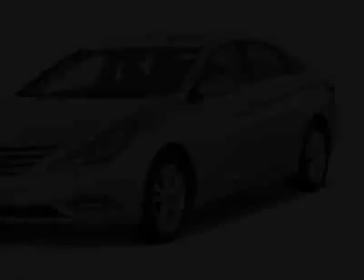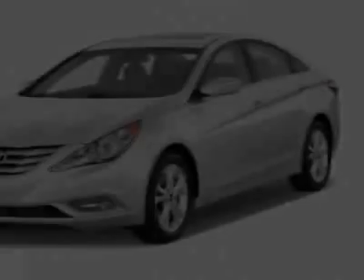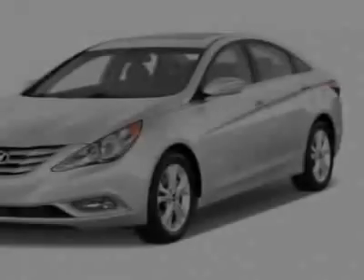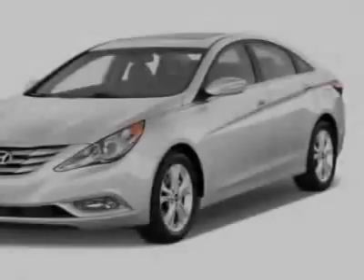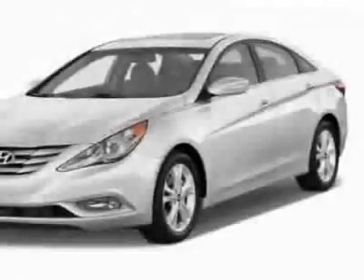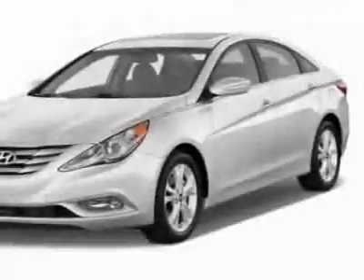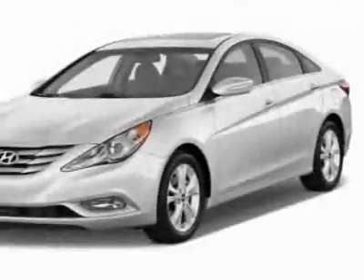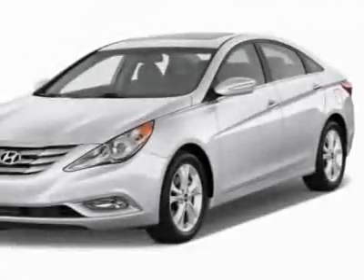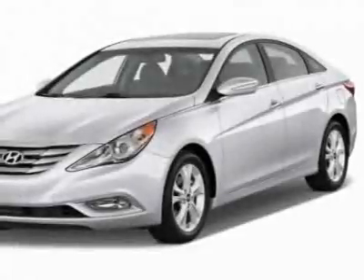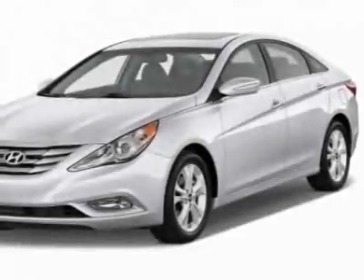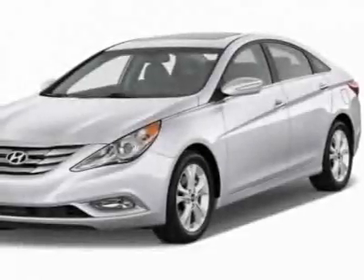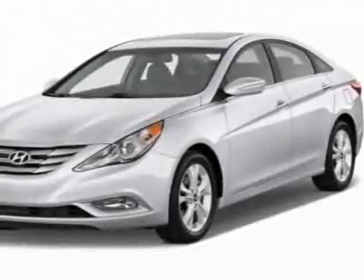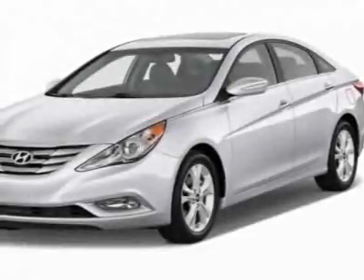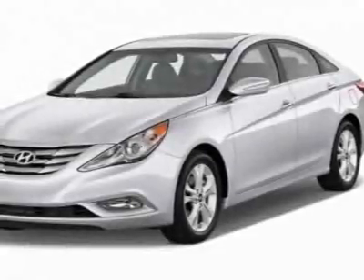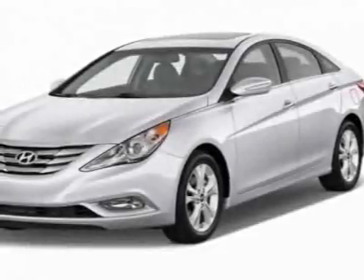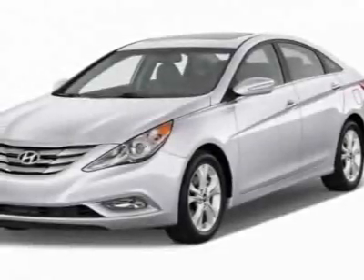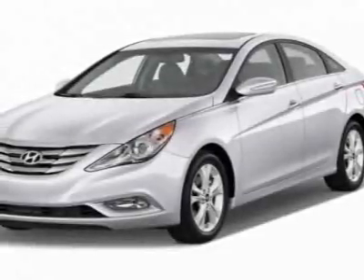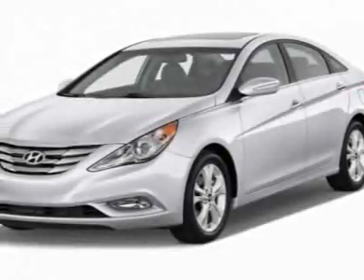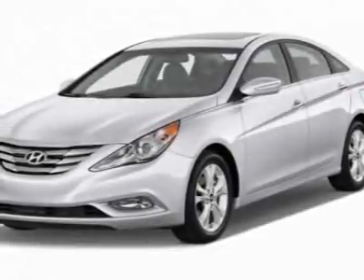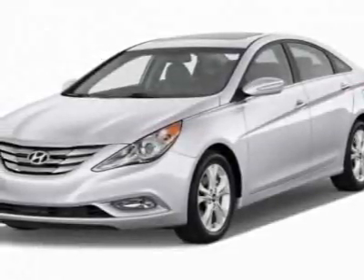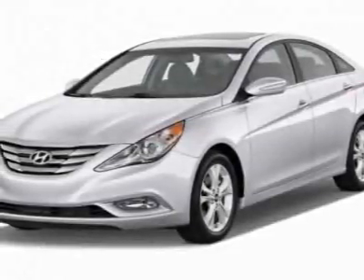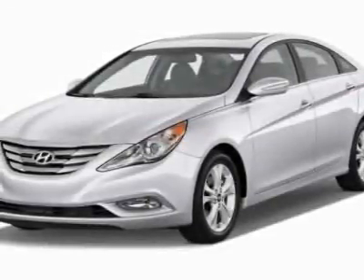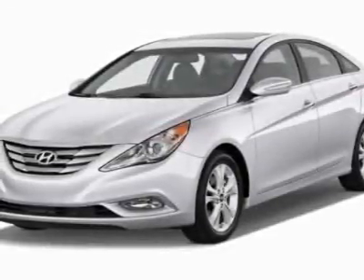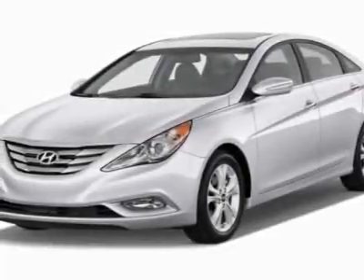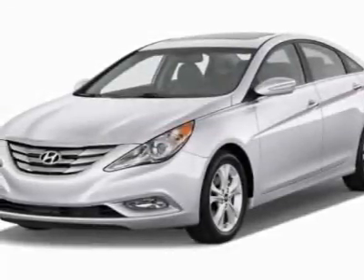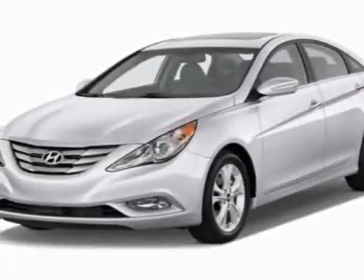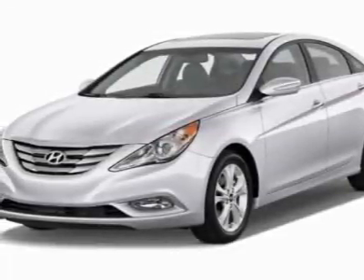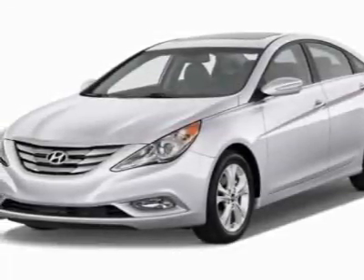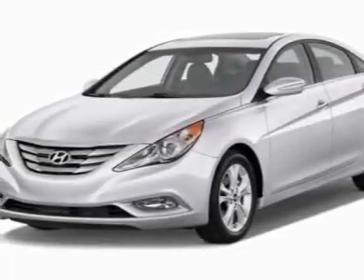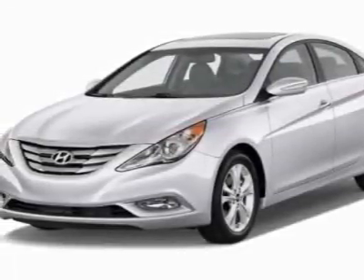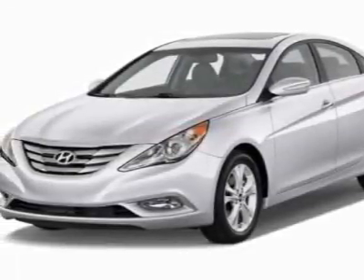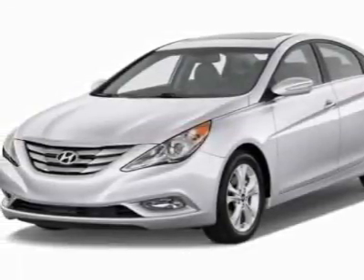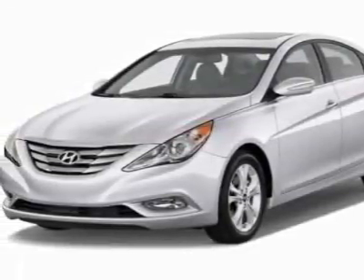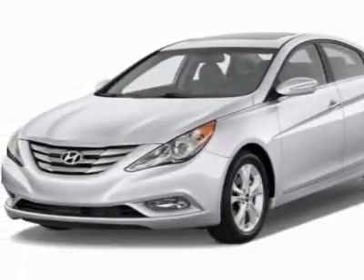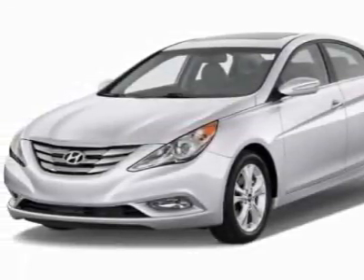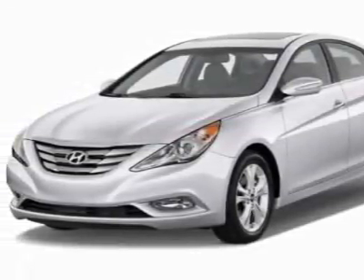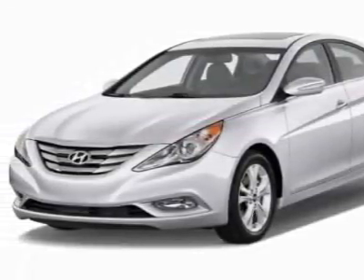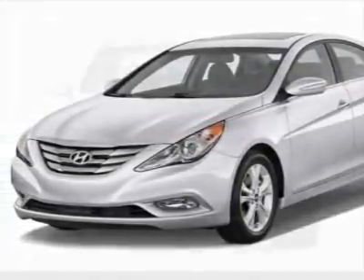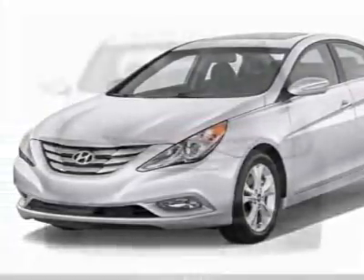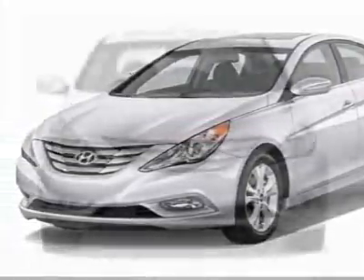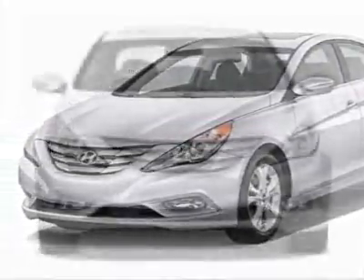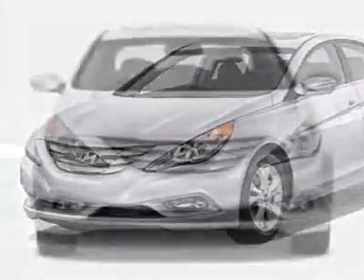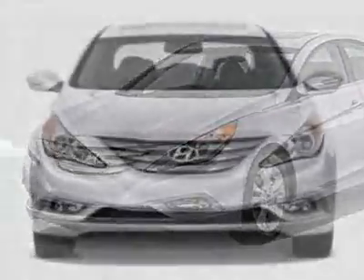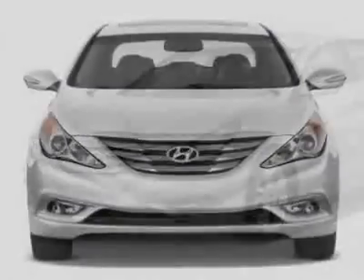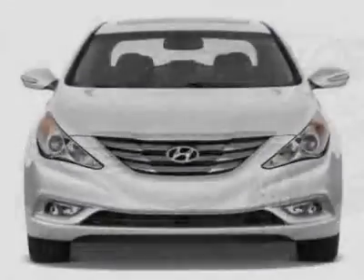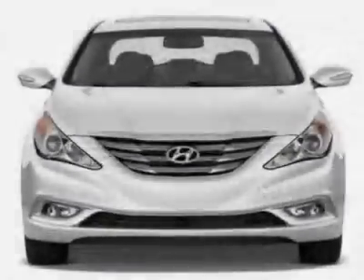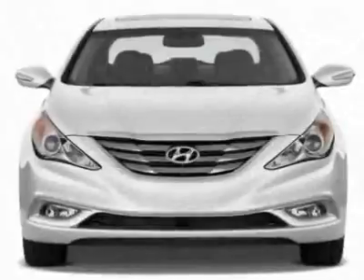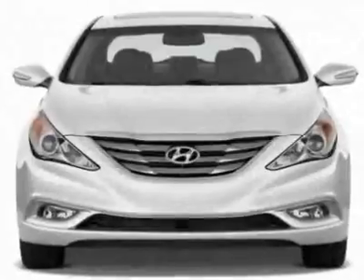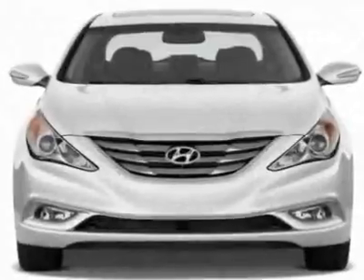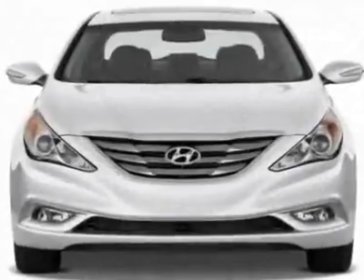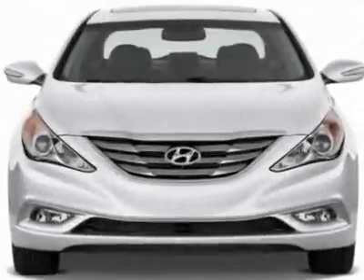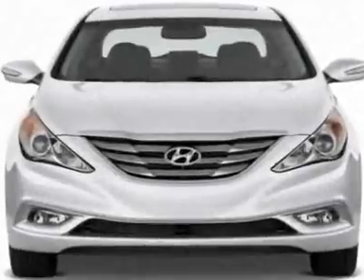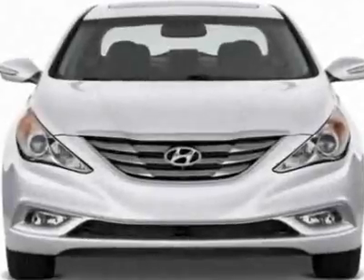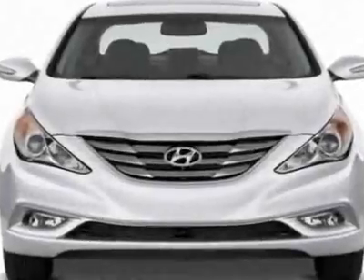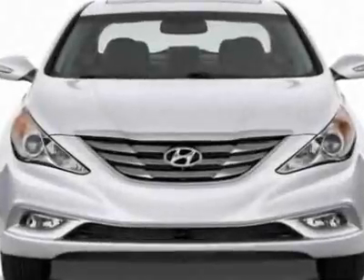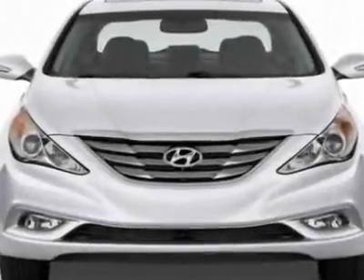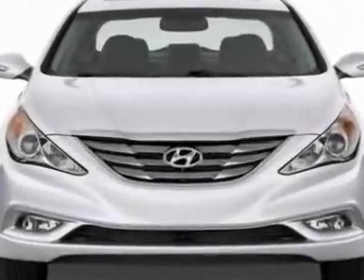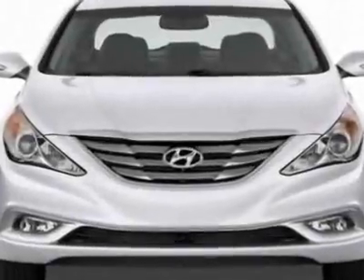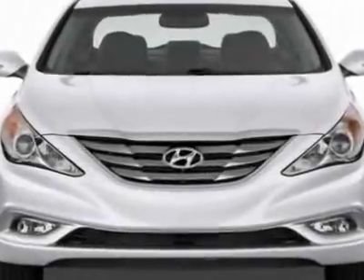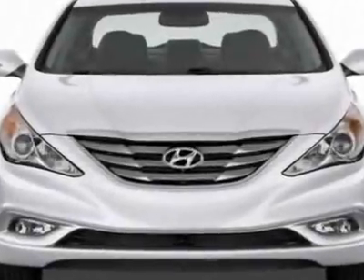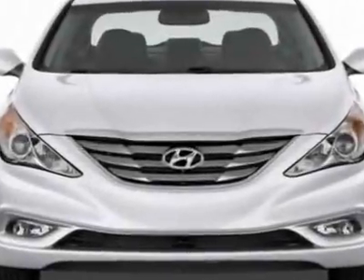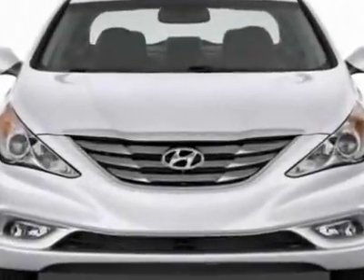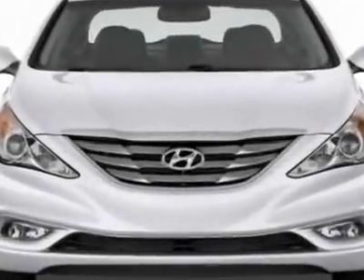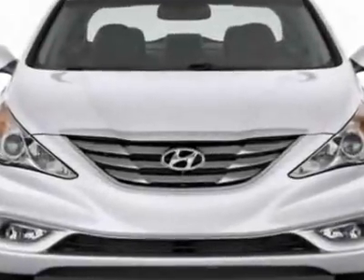Take a look at this new 2012 Hyundai Sonata. For your protection, this vehicle has a full factory warranty.